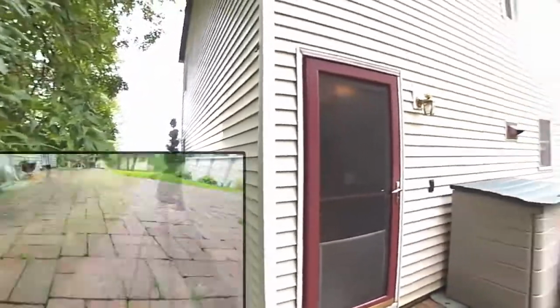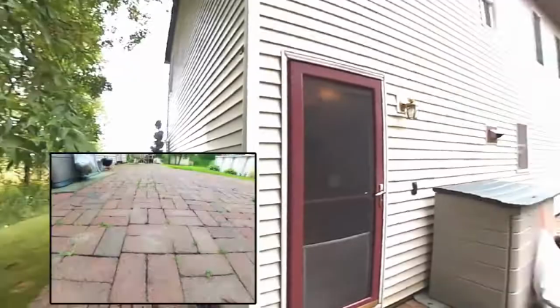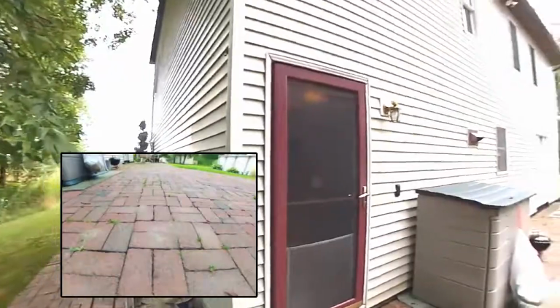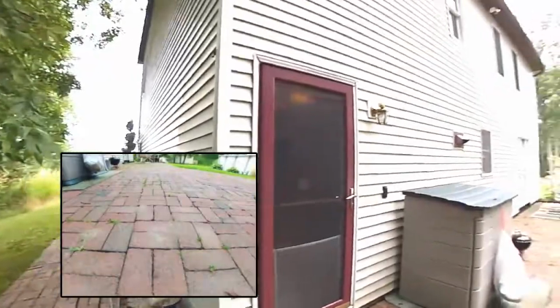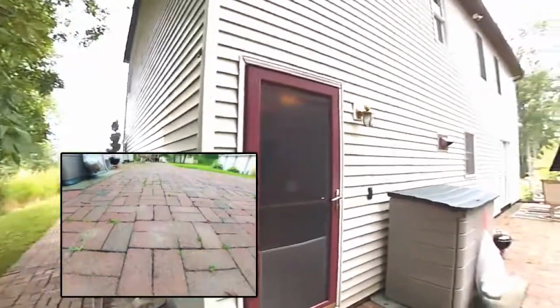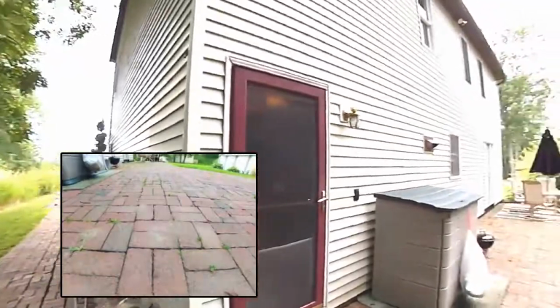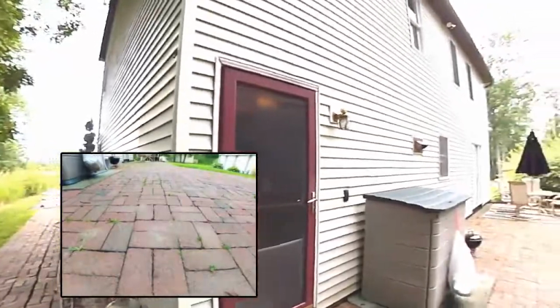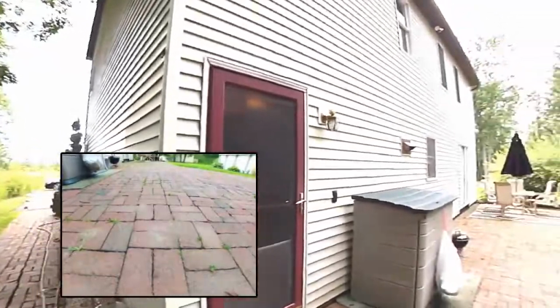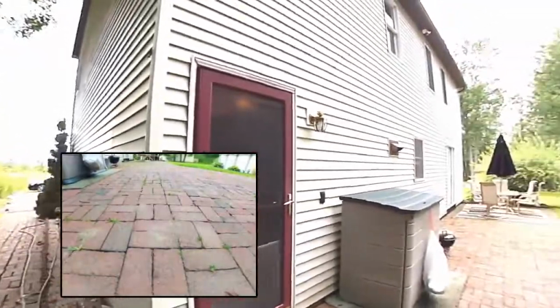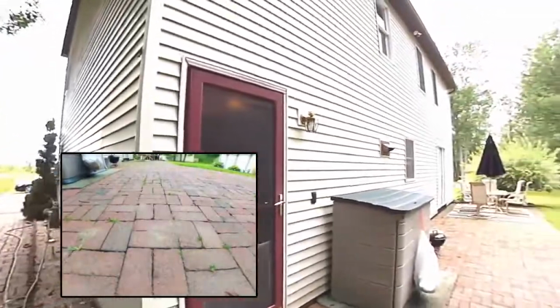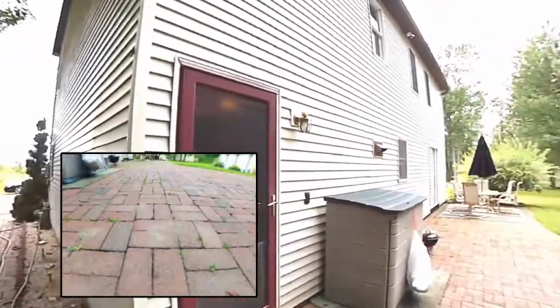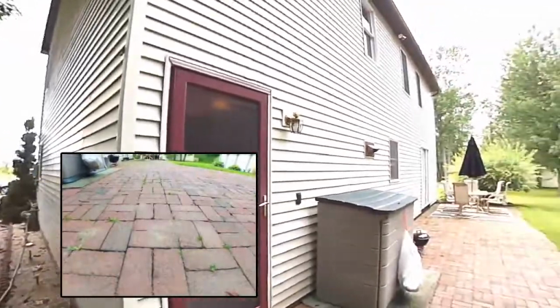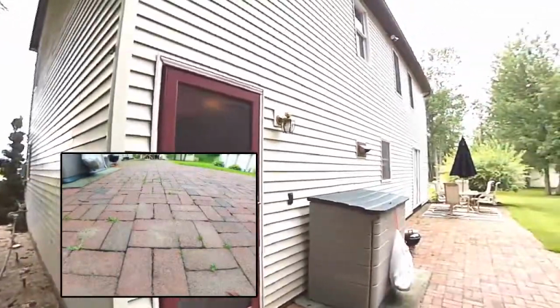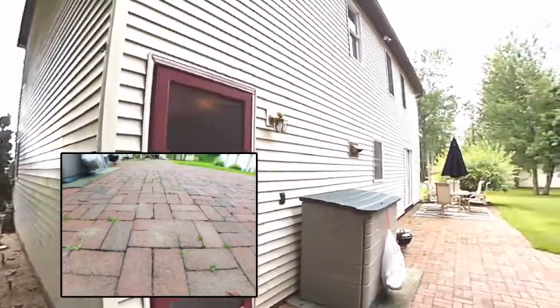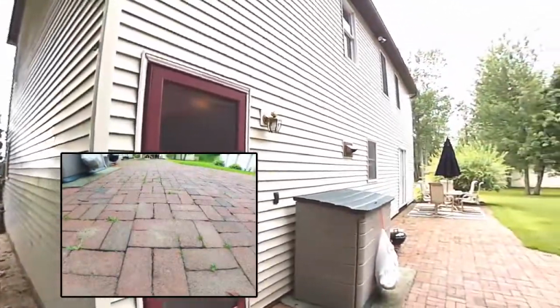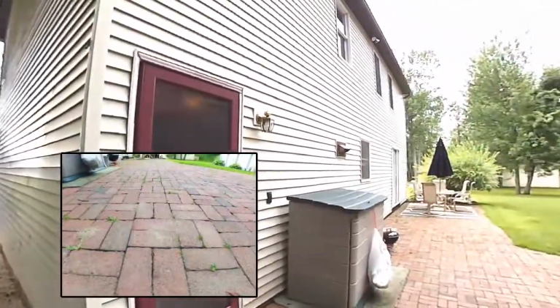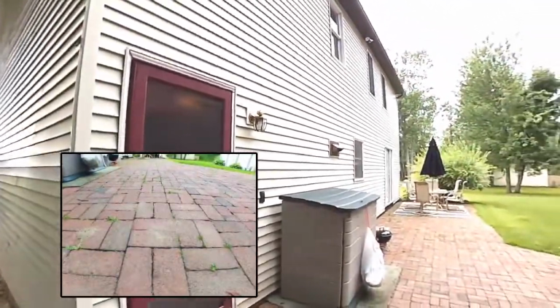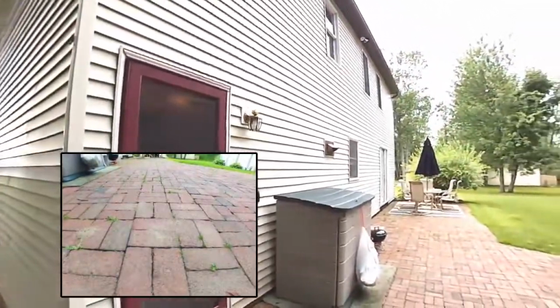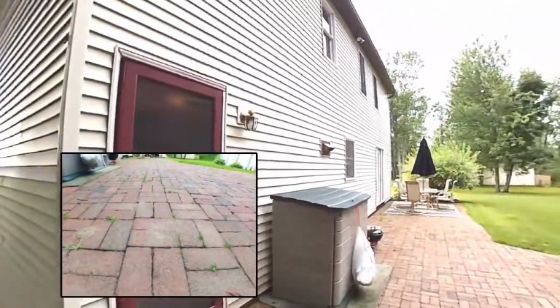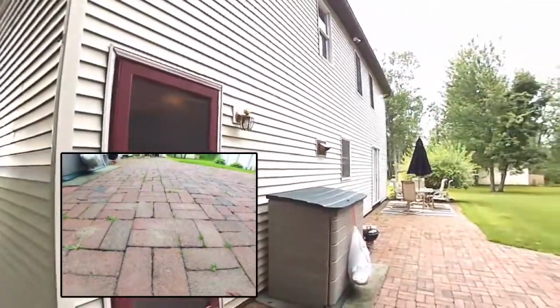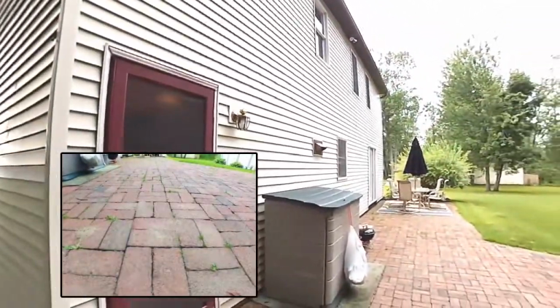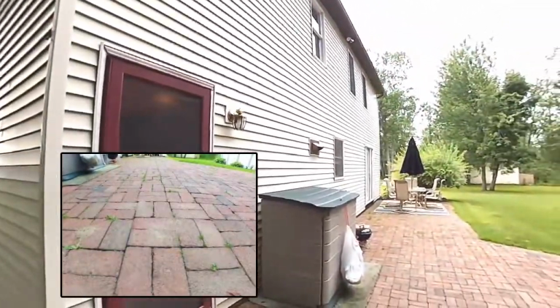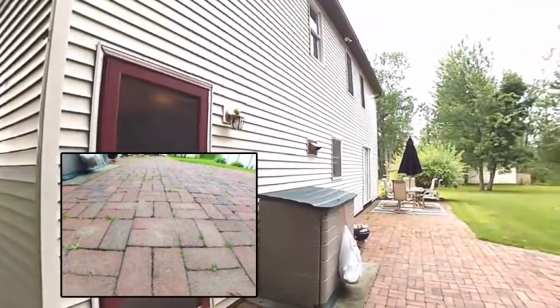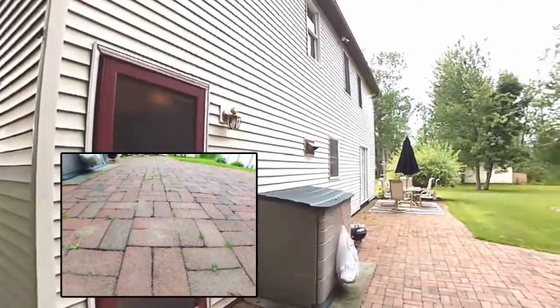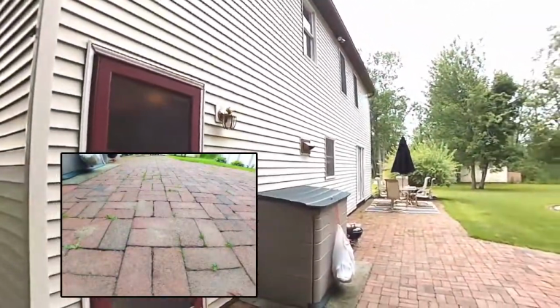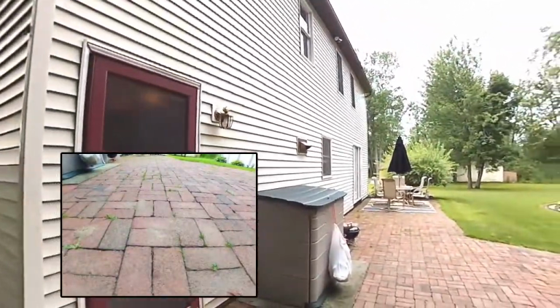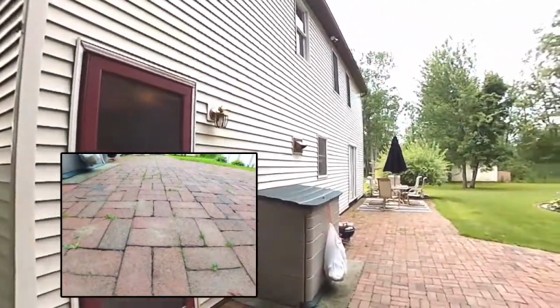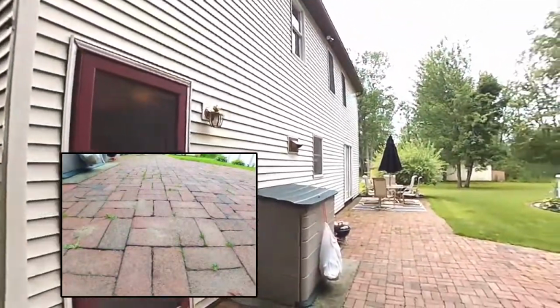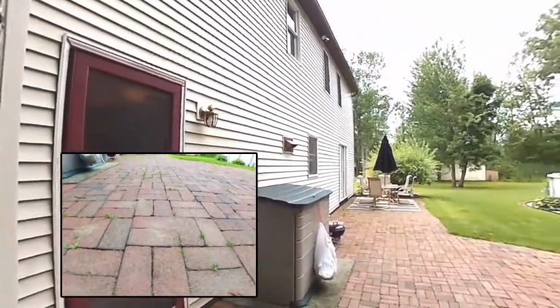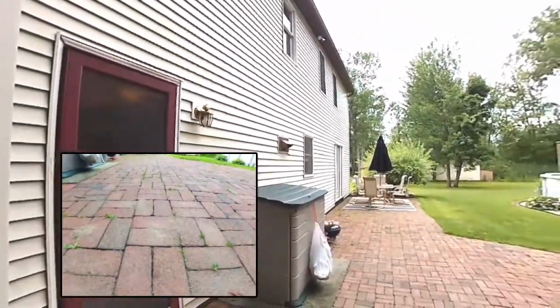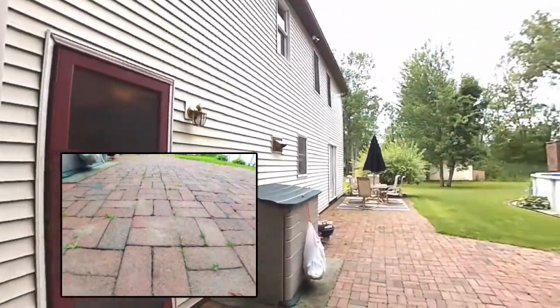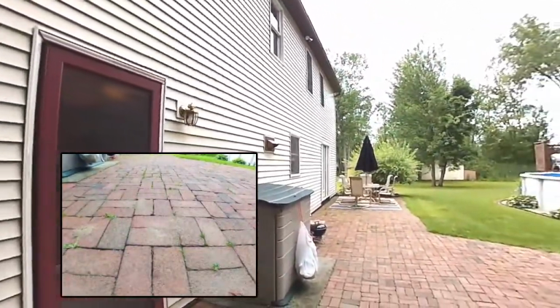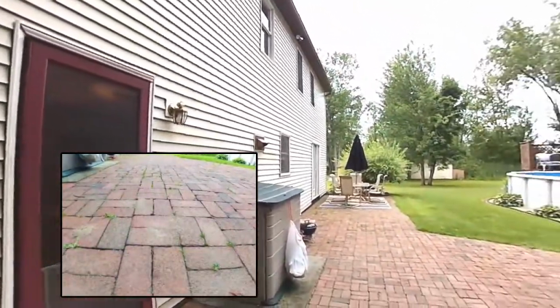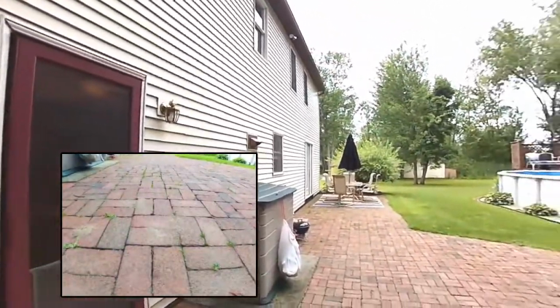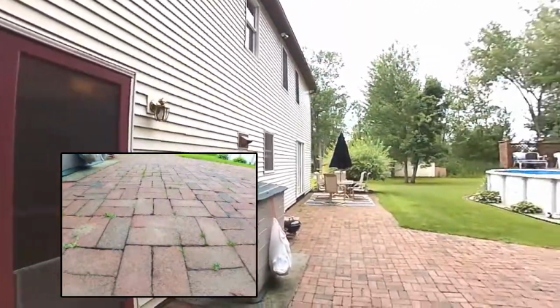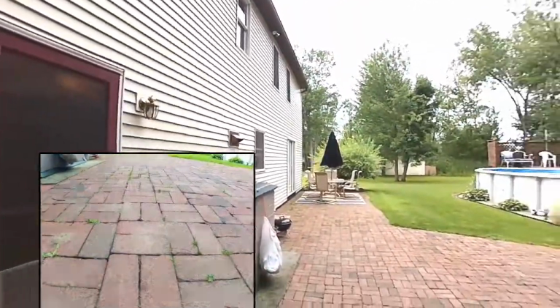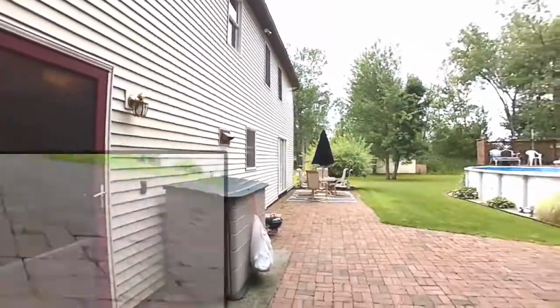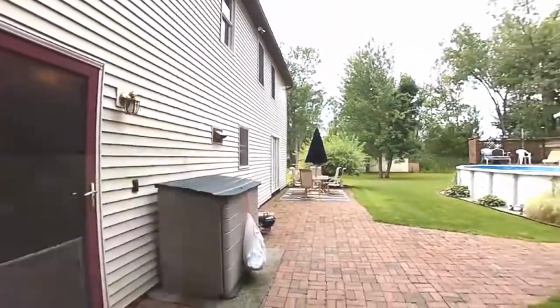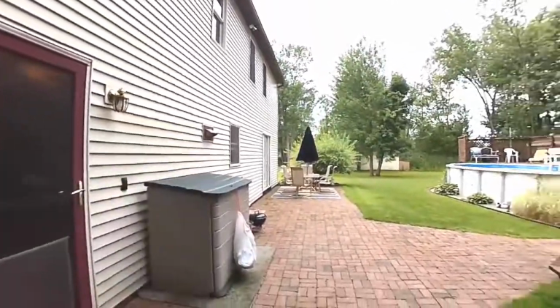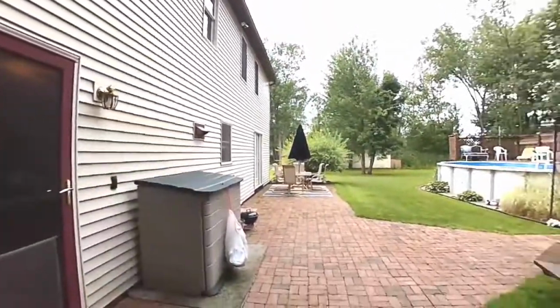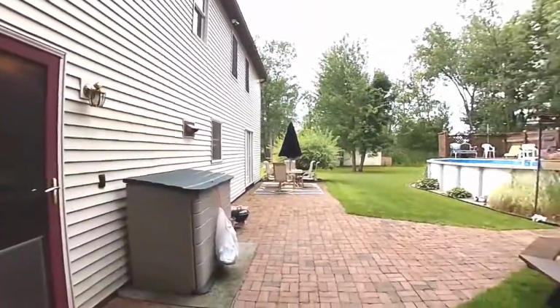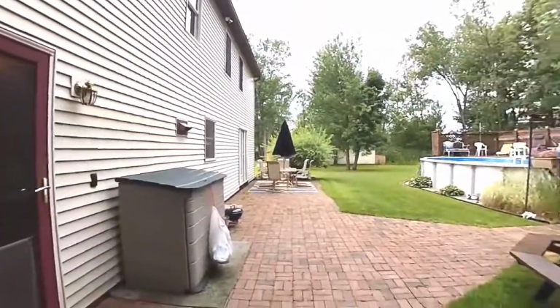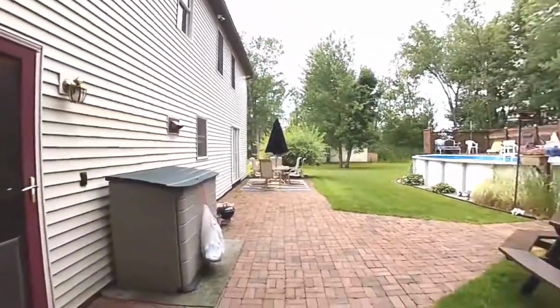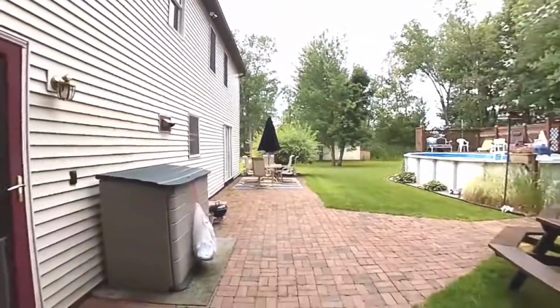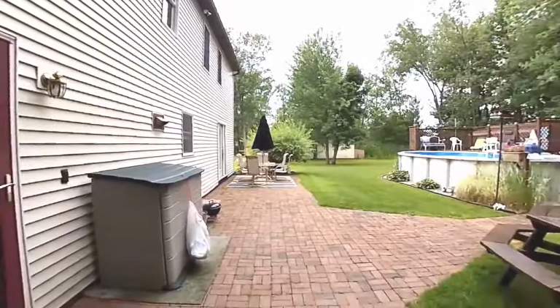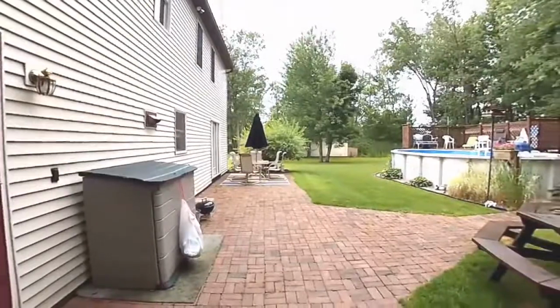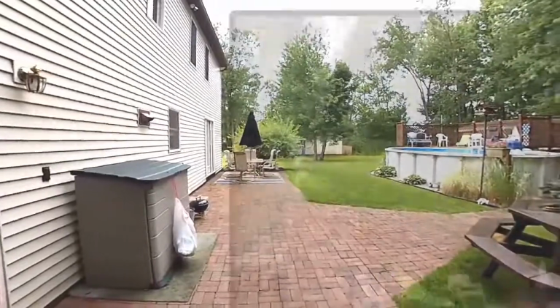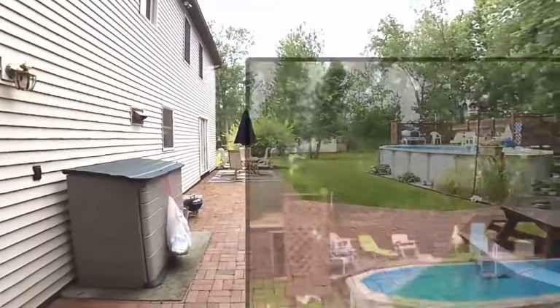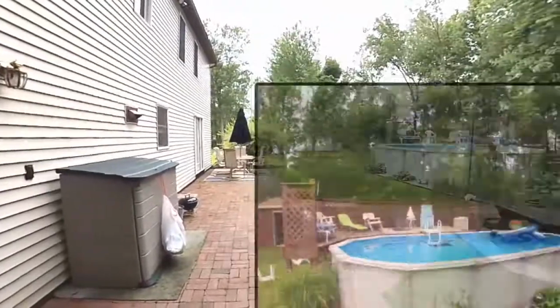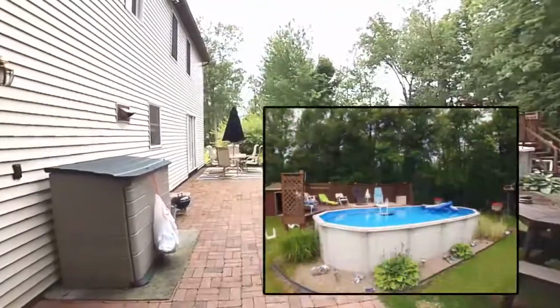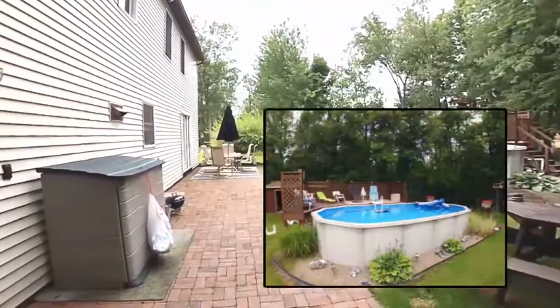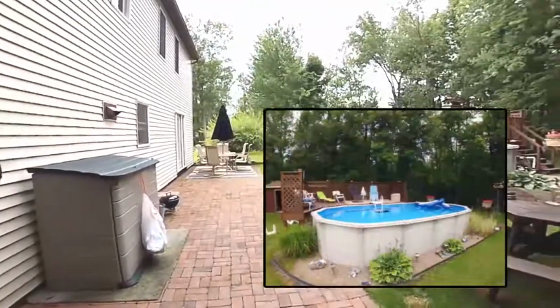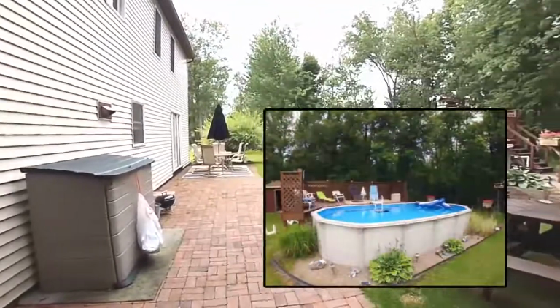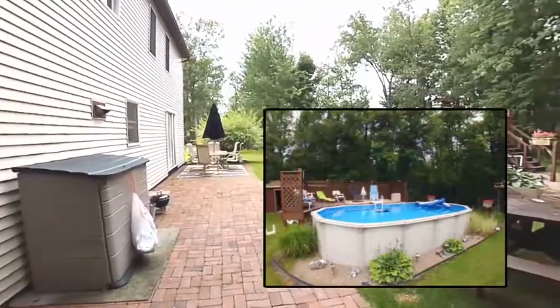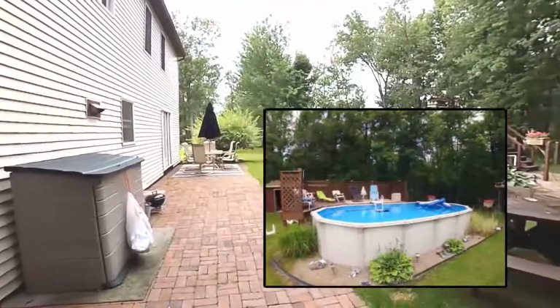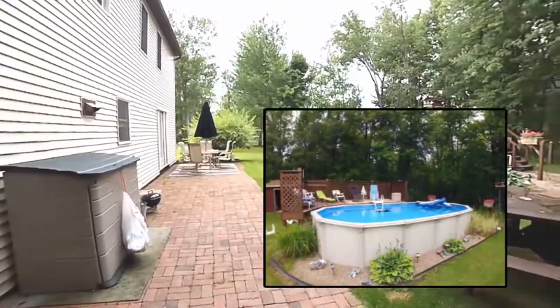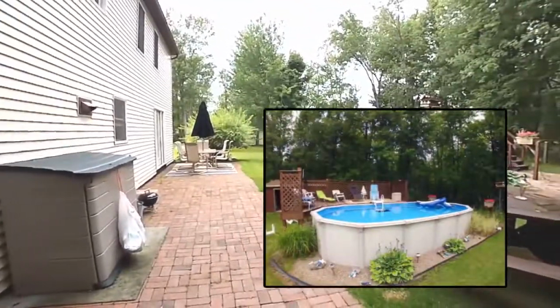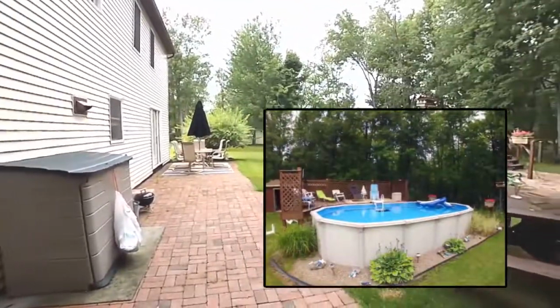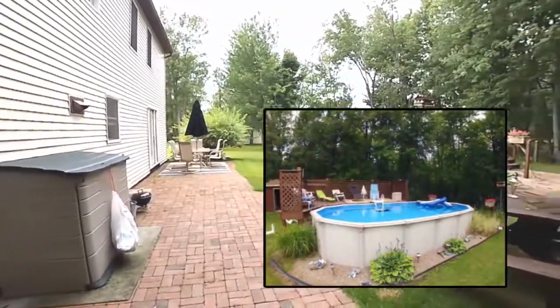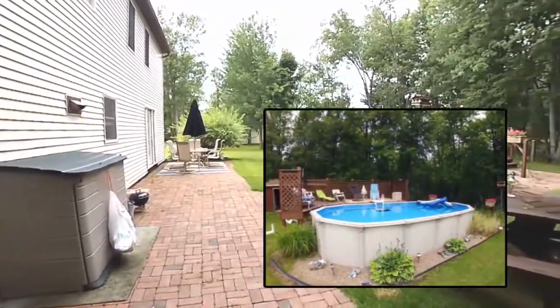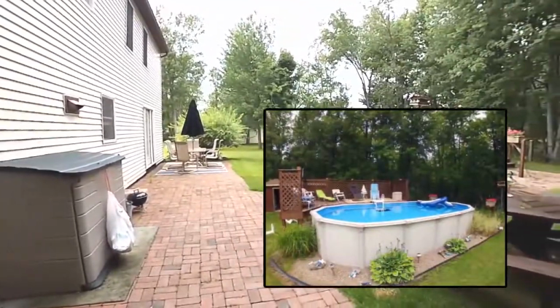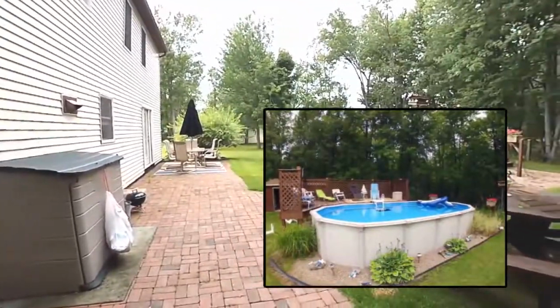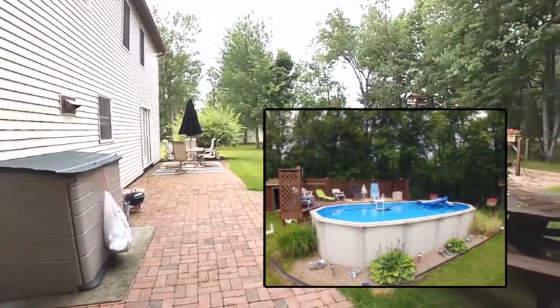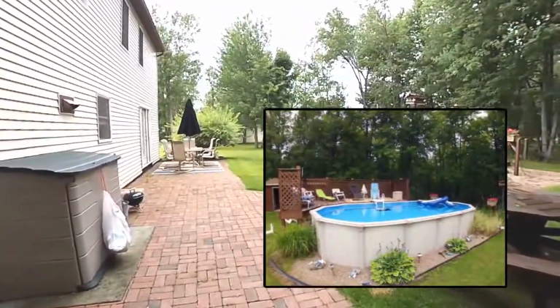The yard is great for entertaining, with an interlocking brick patio, pool and deck, and no rear neighbors.